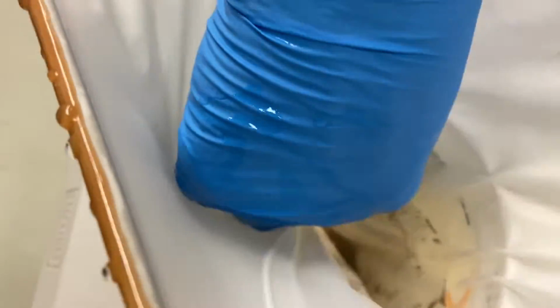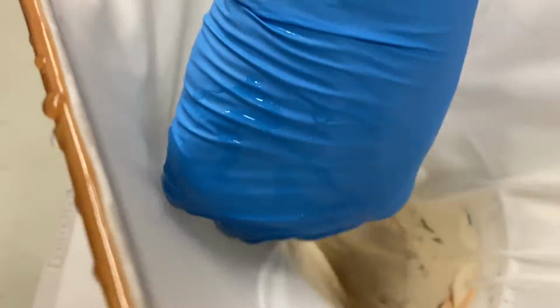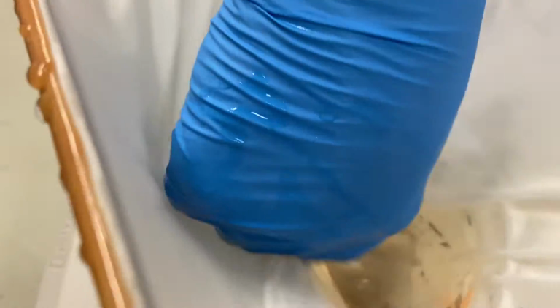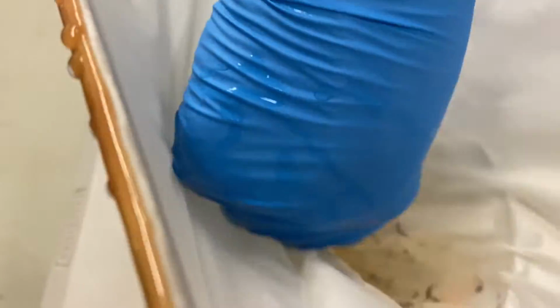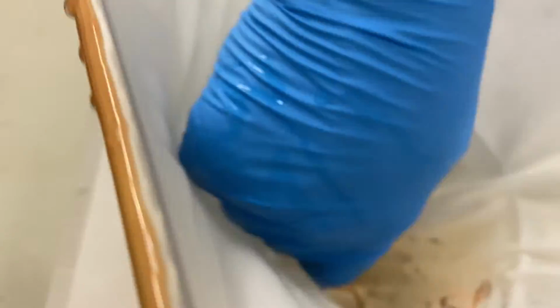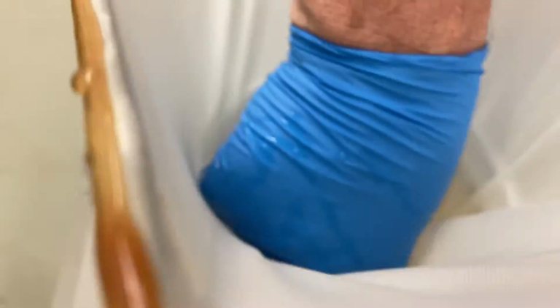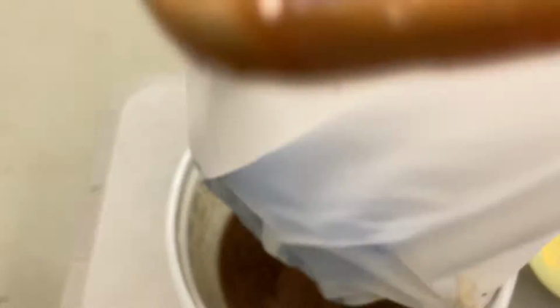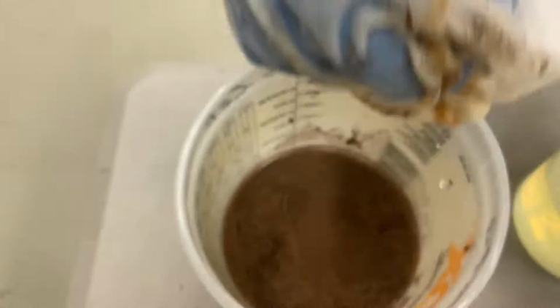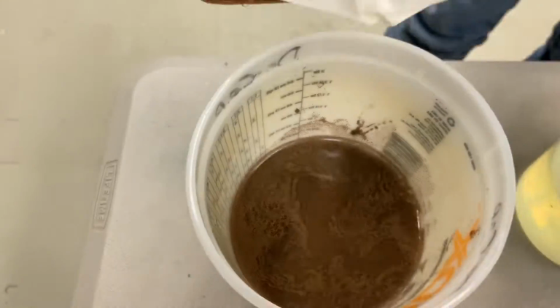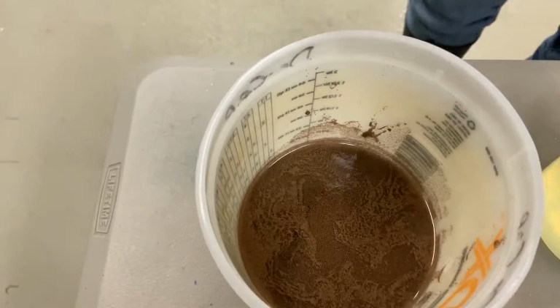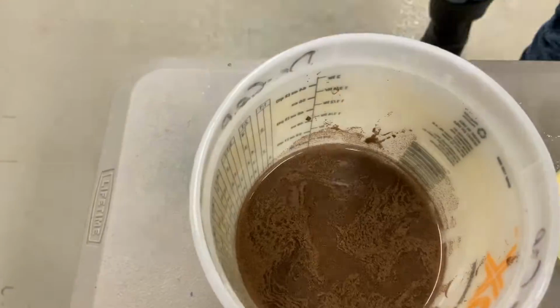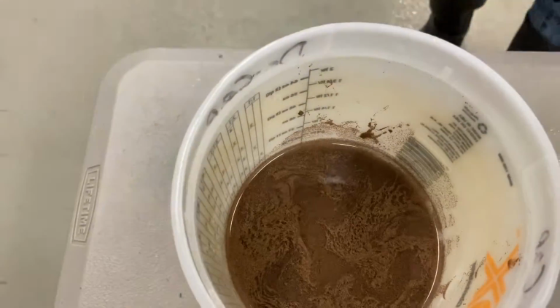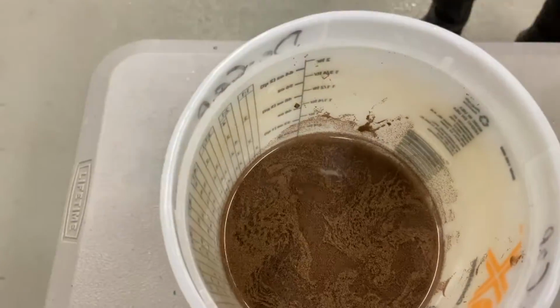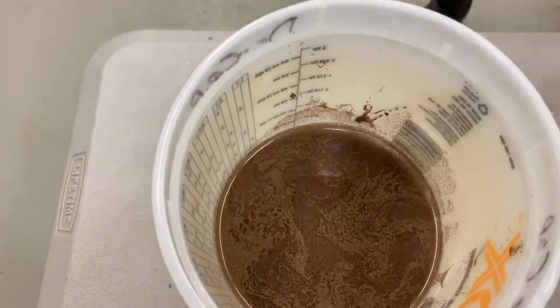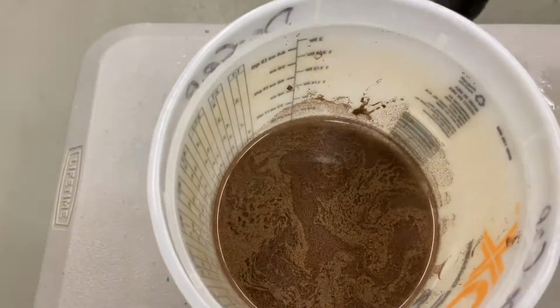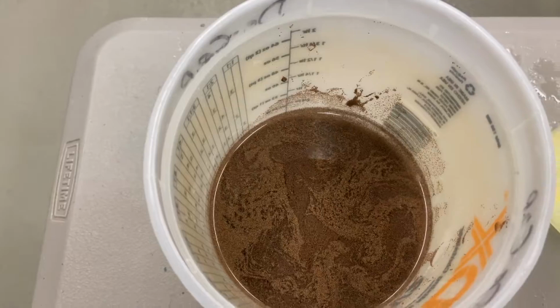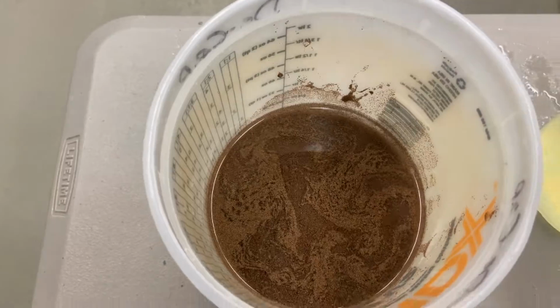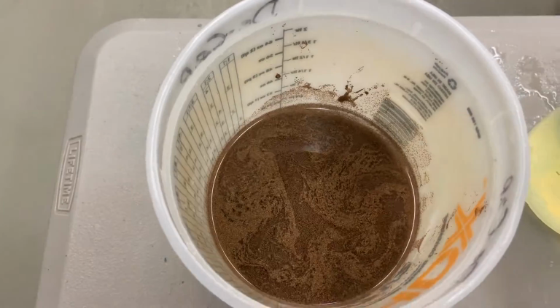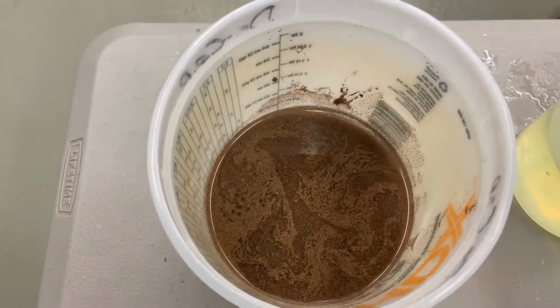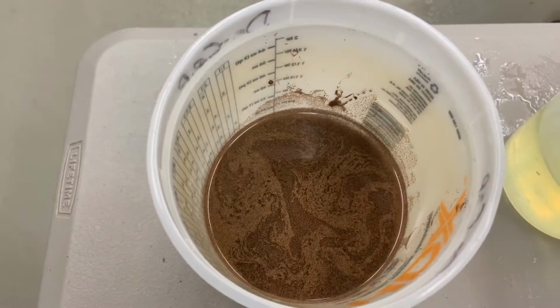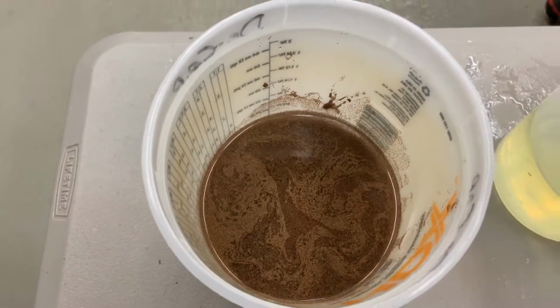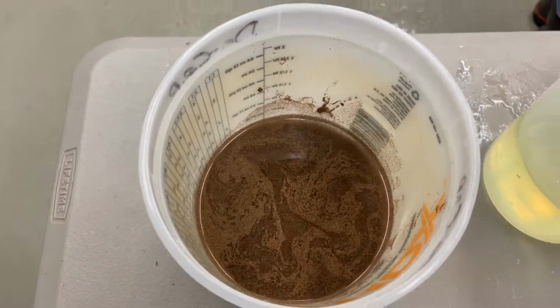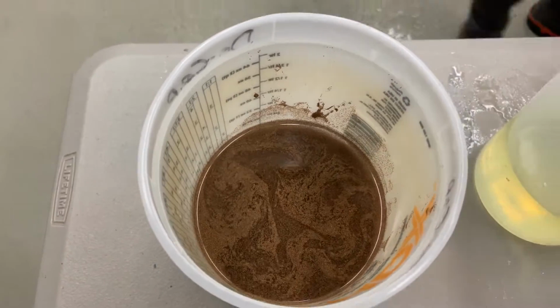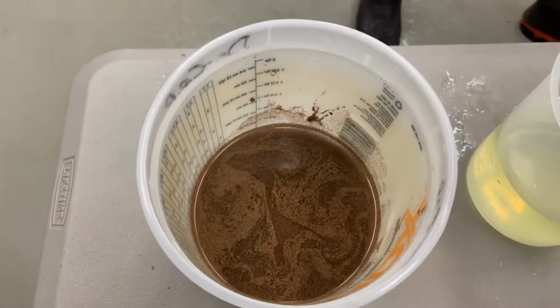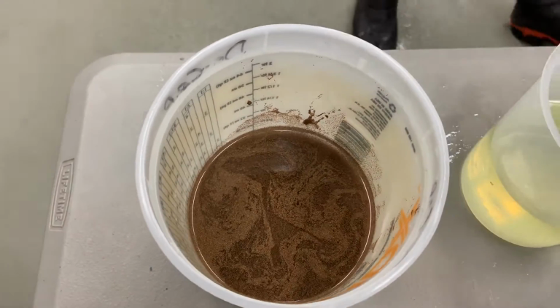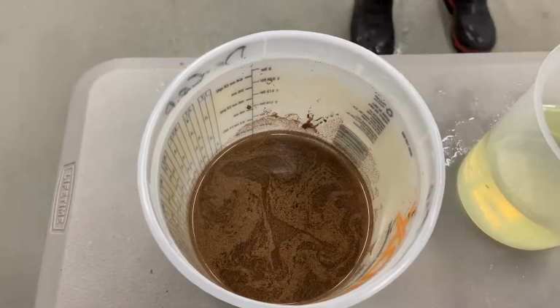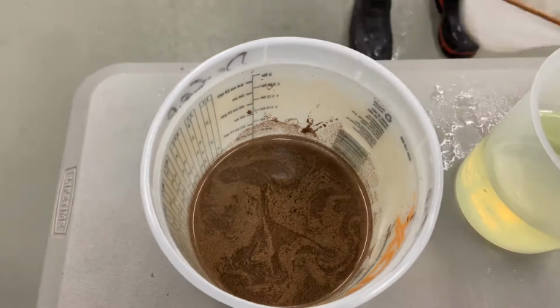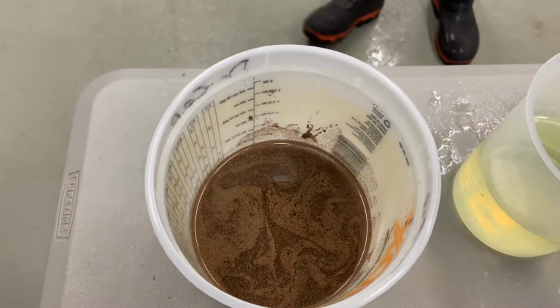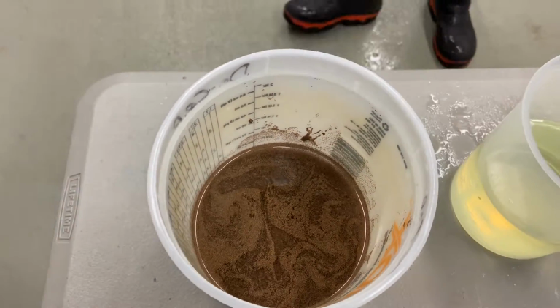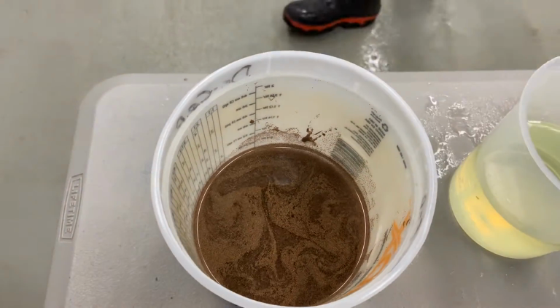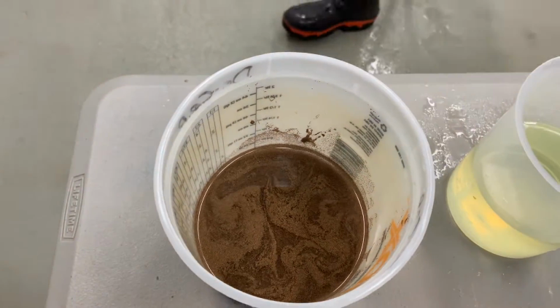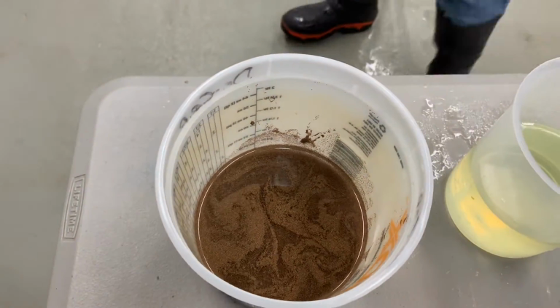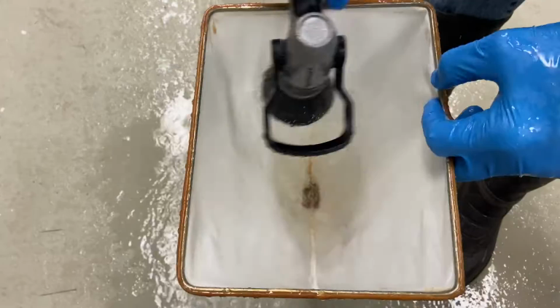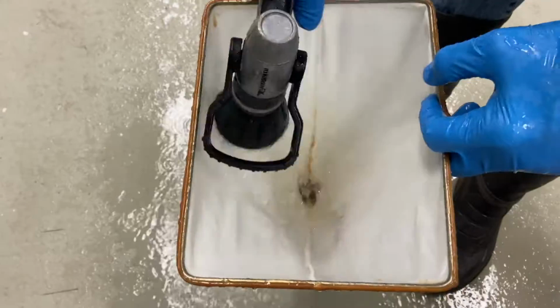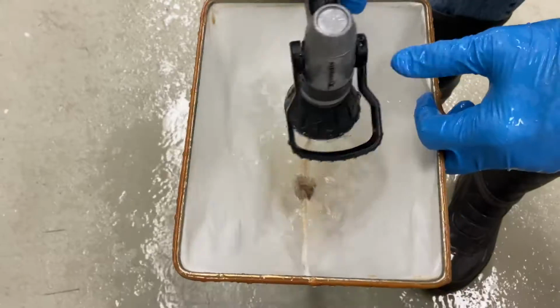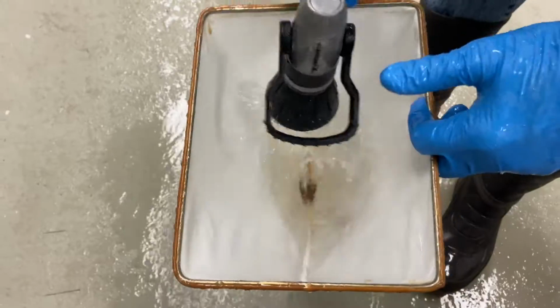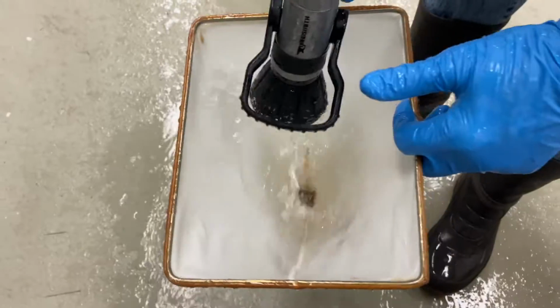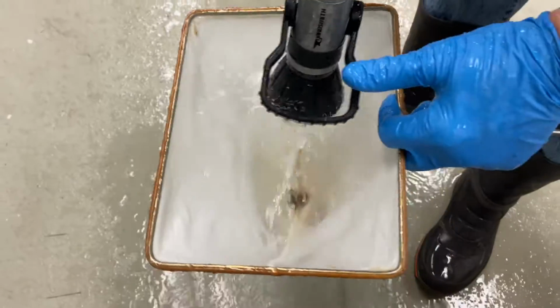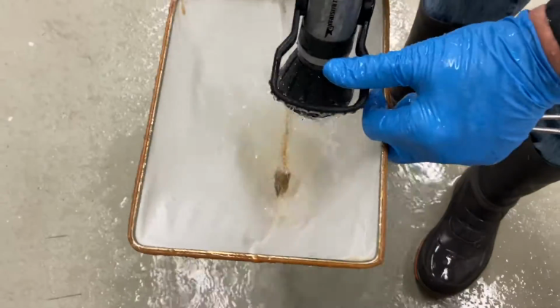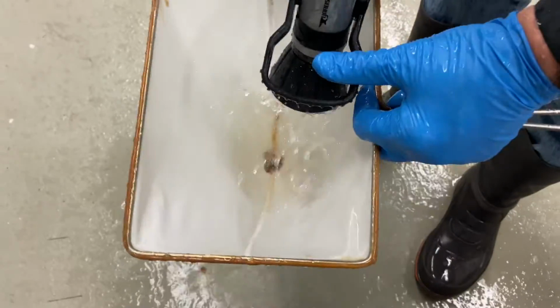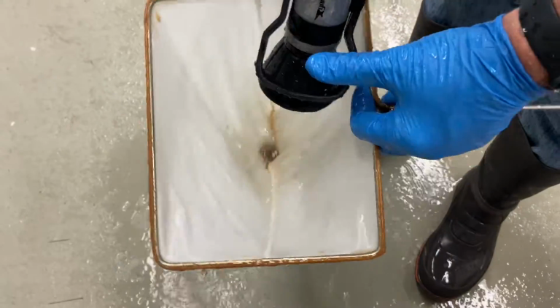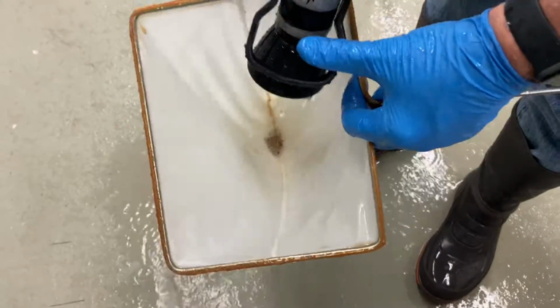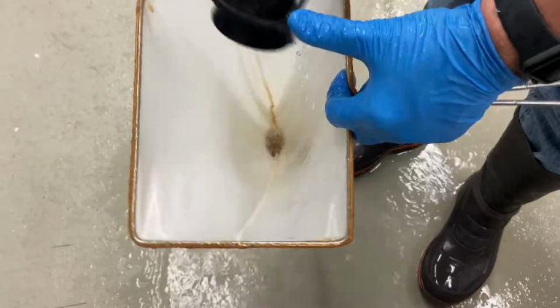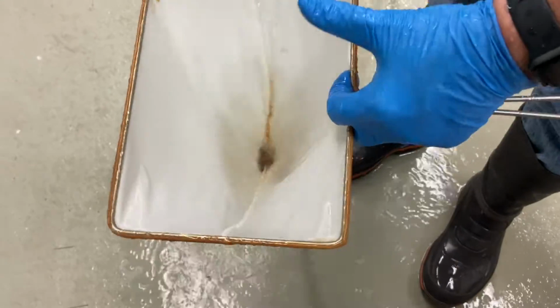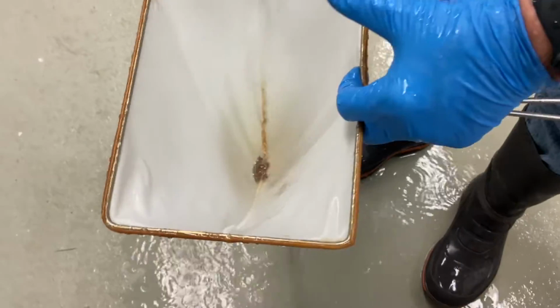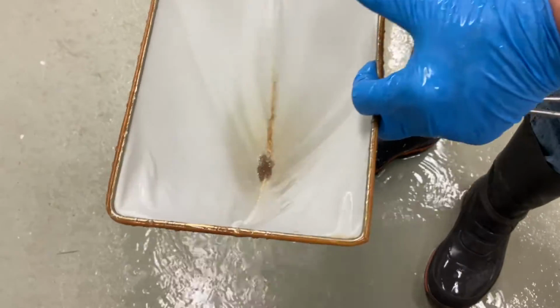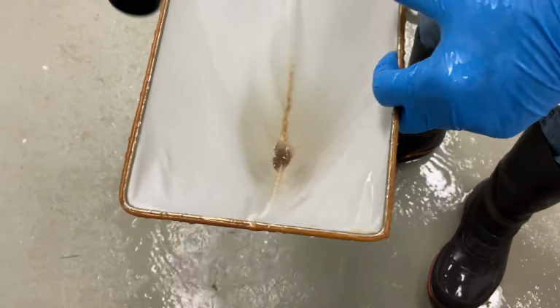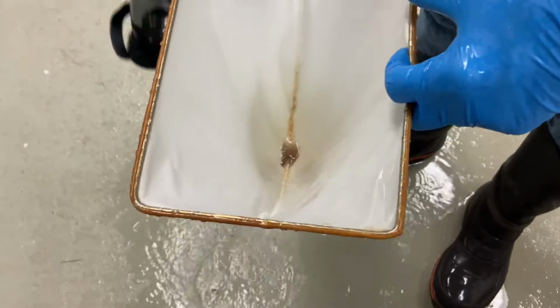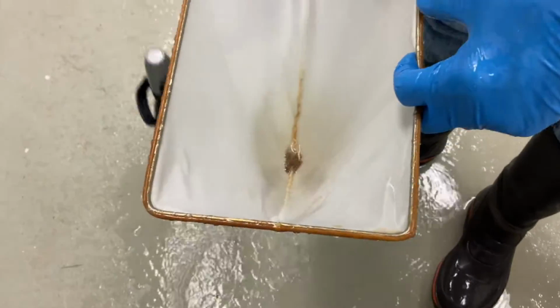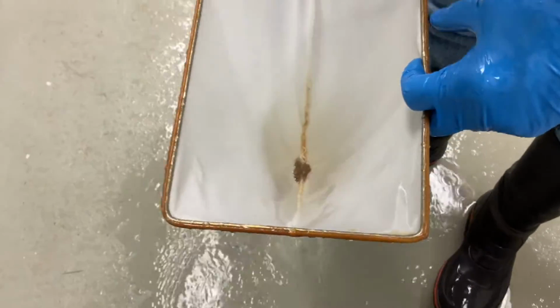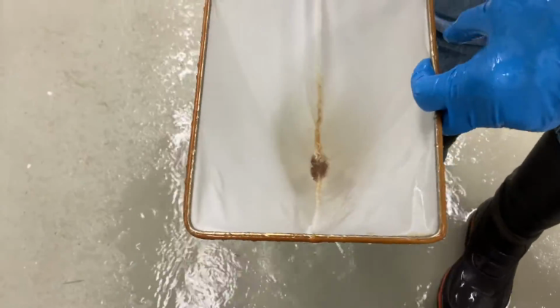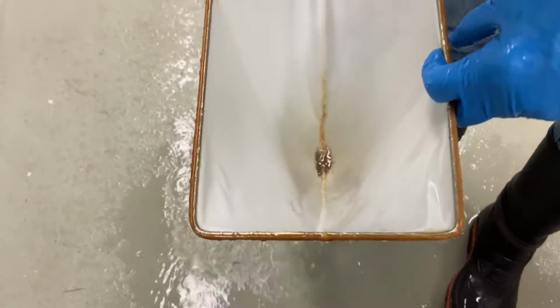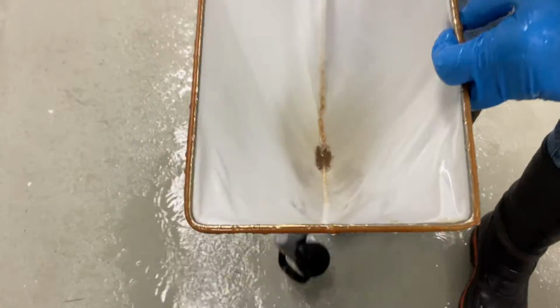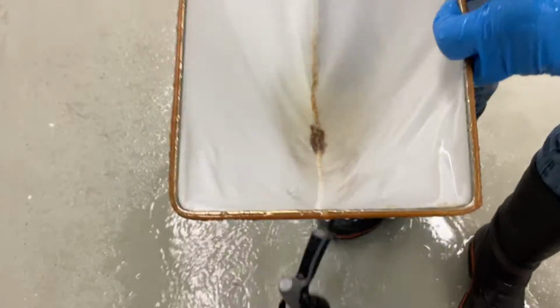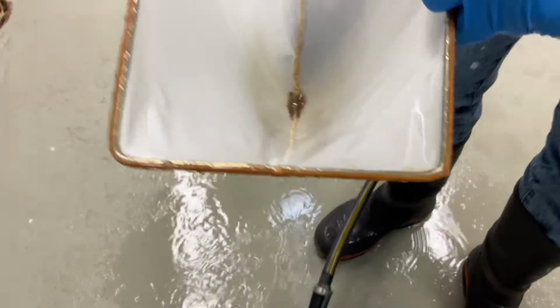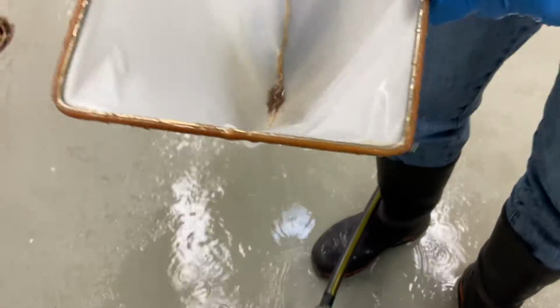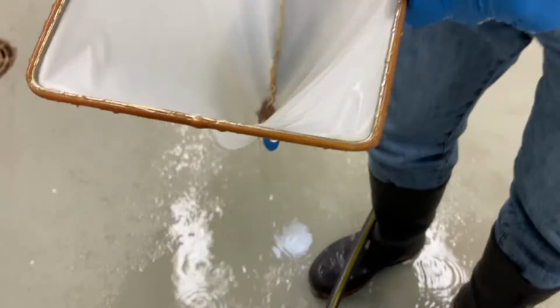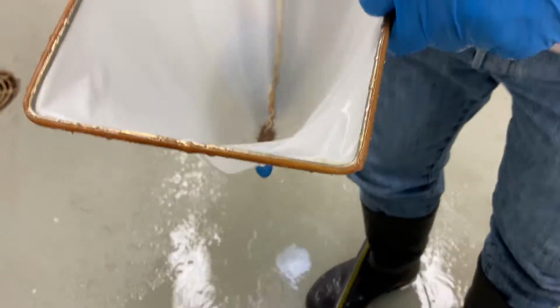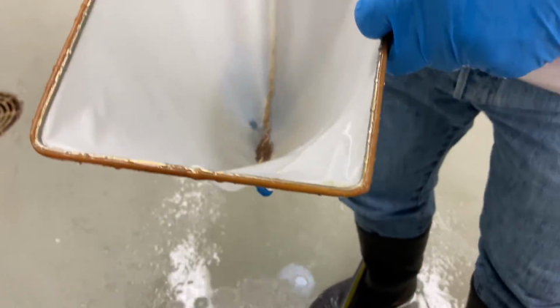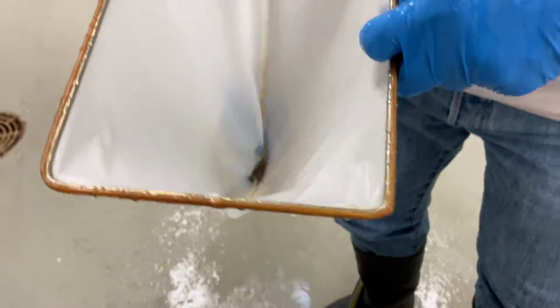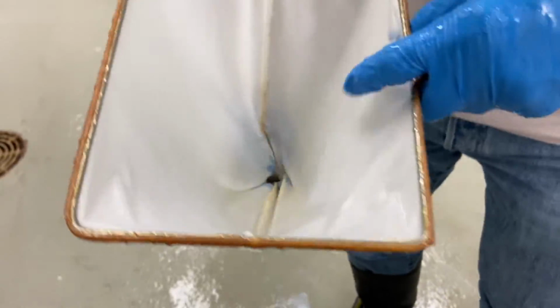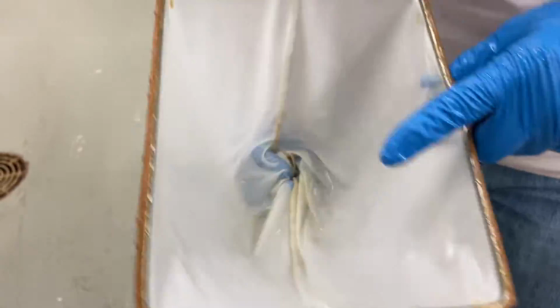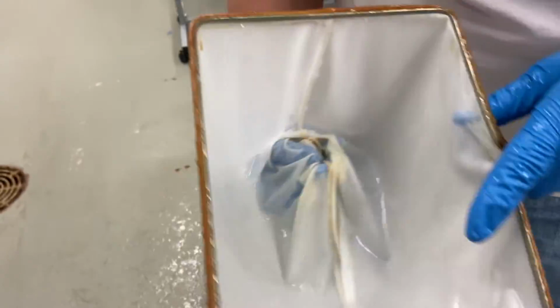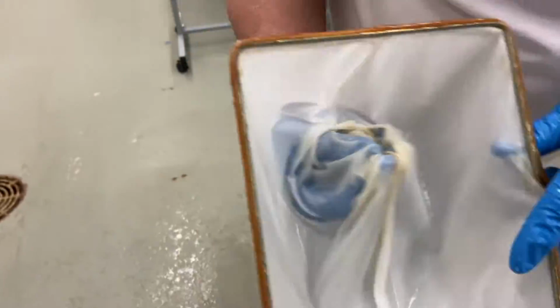Here we're releasing the cysts into the bleach and water solution. Focusing on the cysts in the bucket, this process takes three minutes.